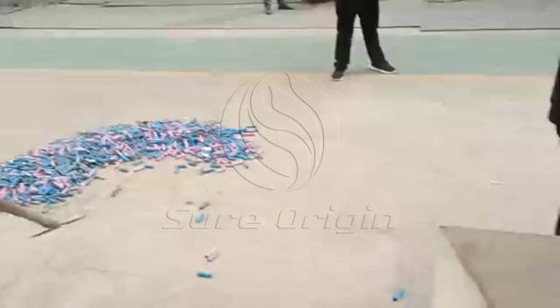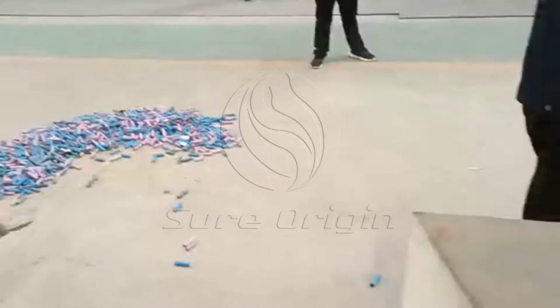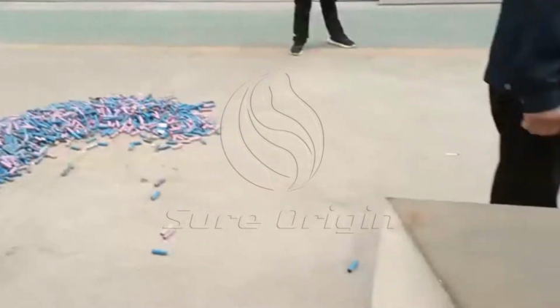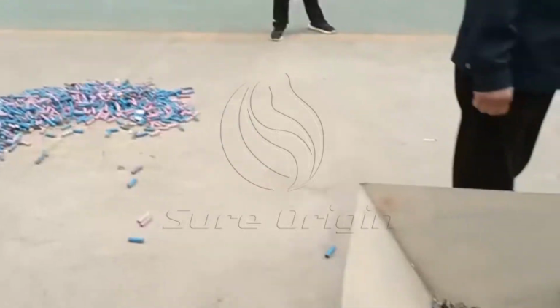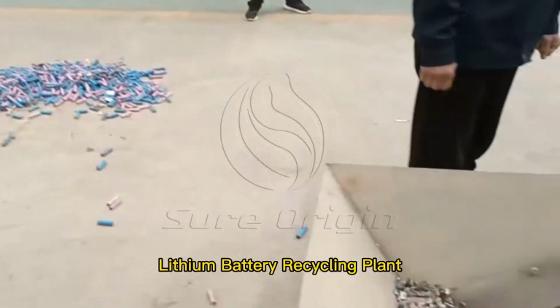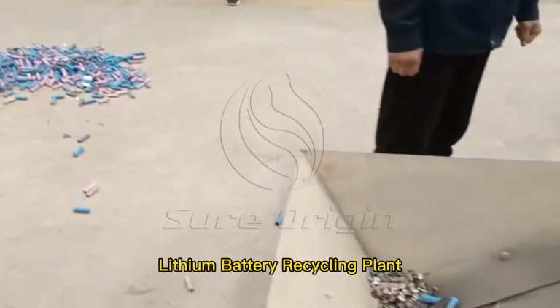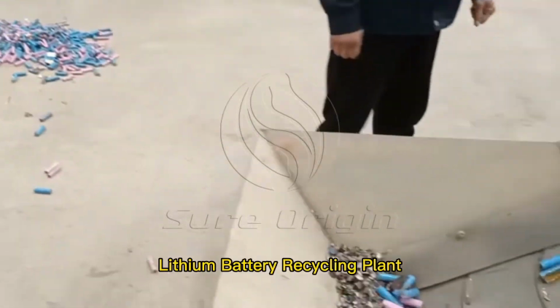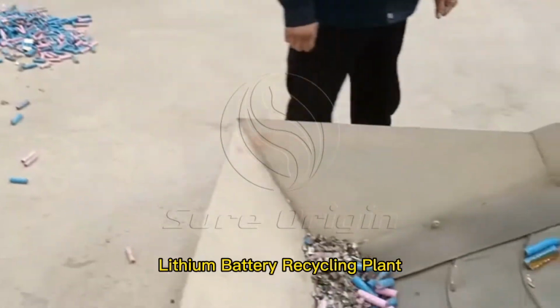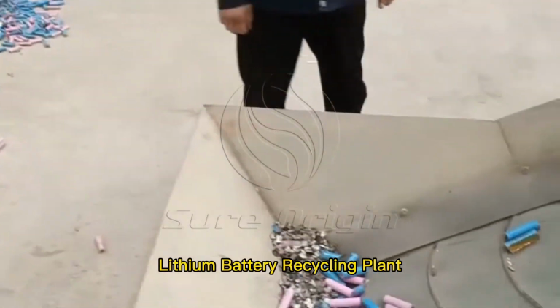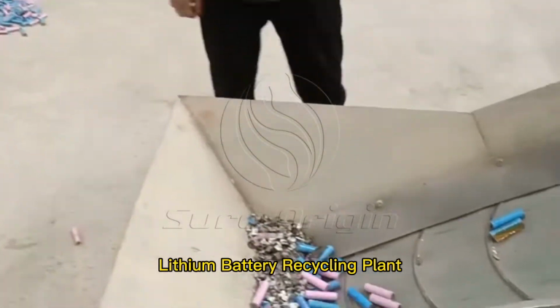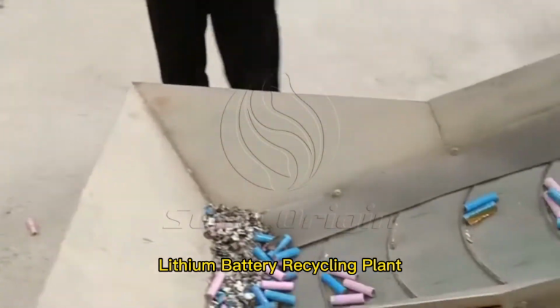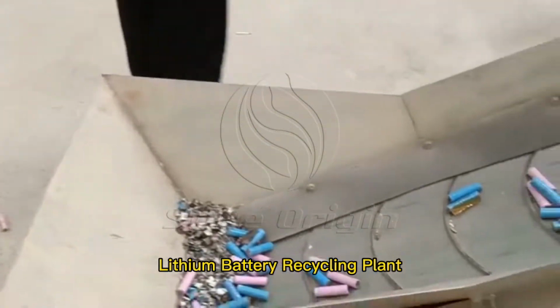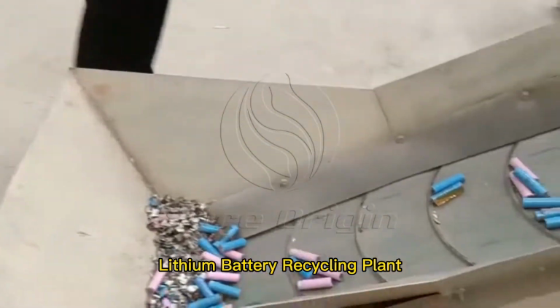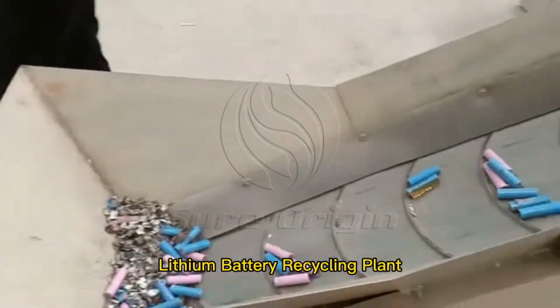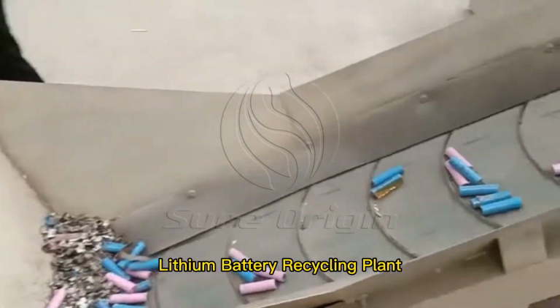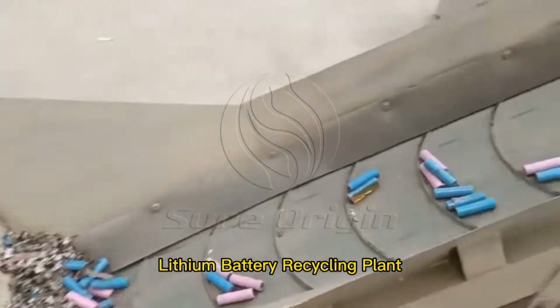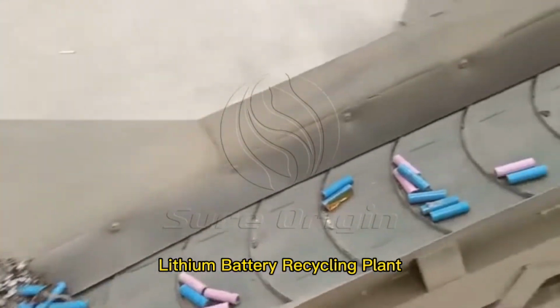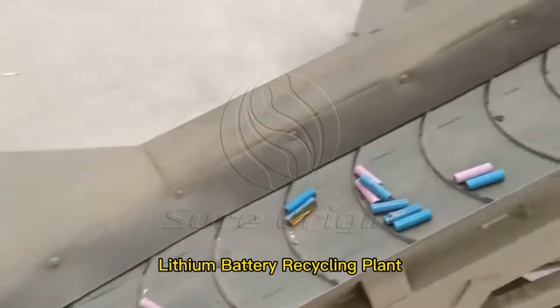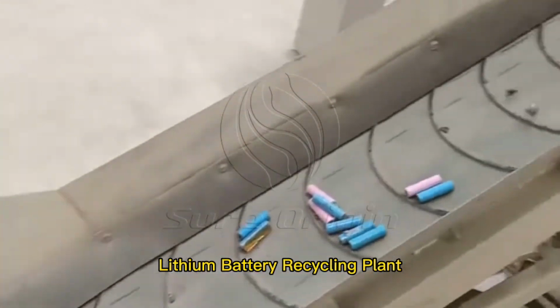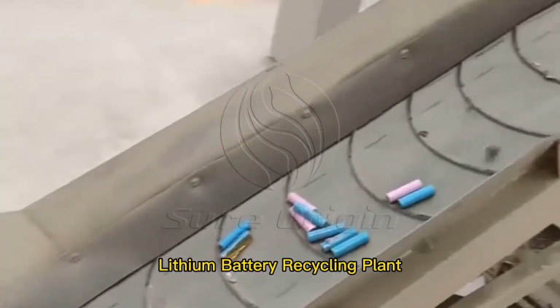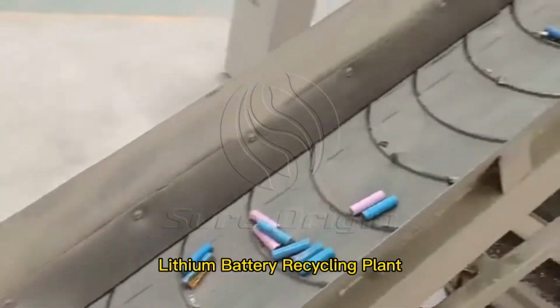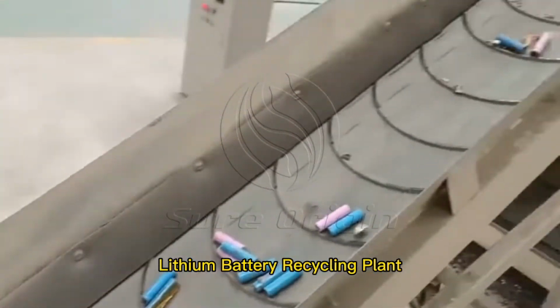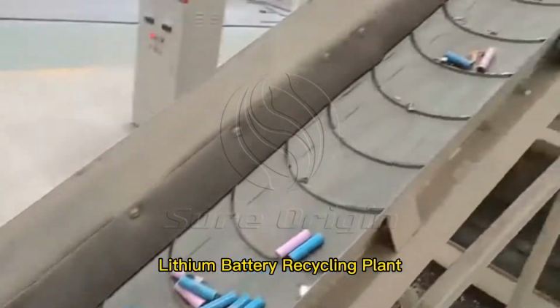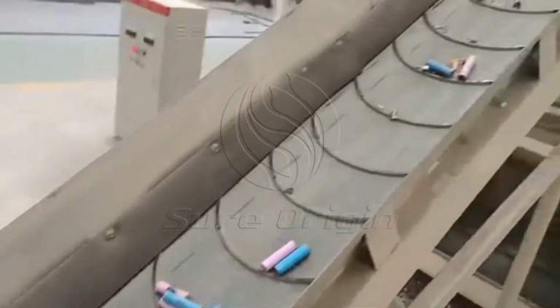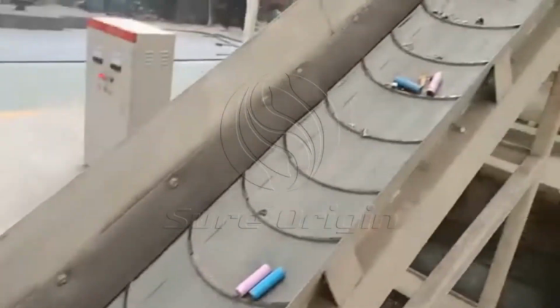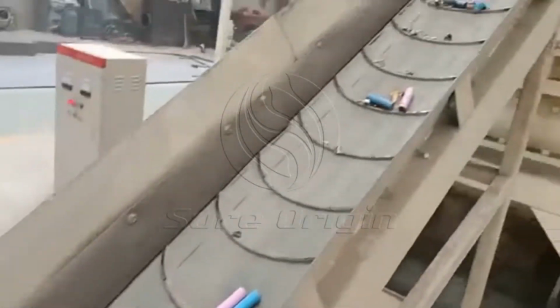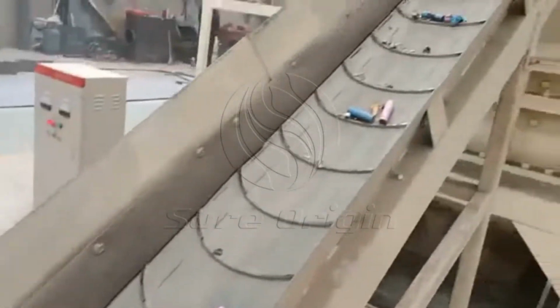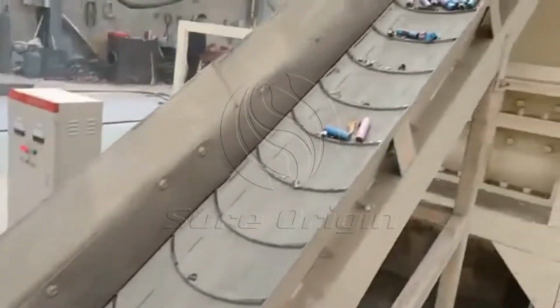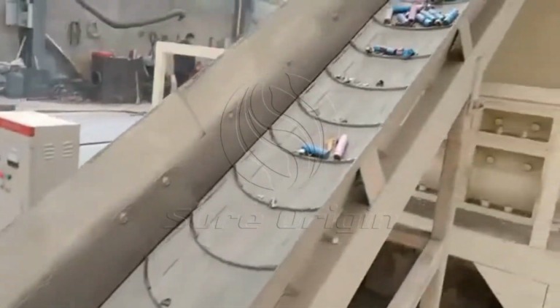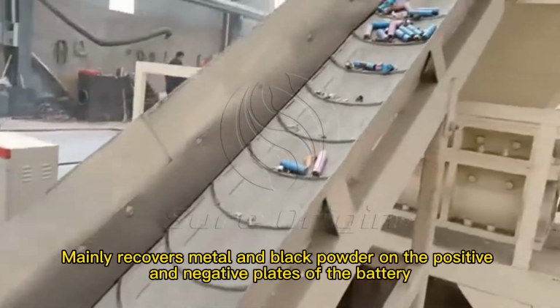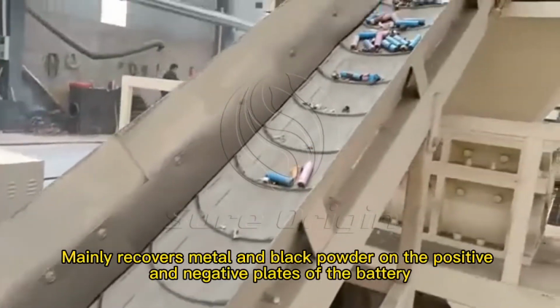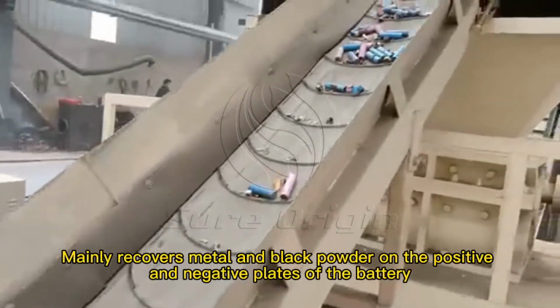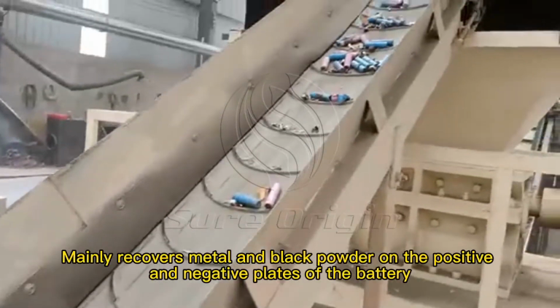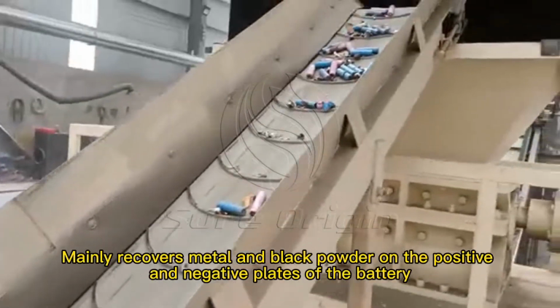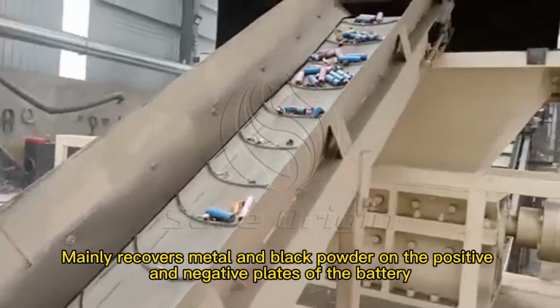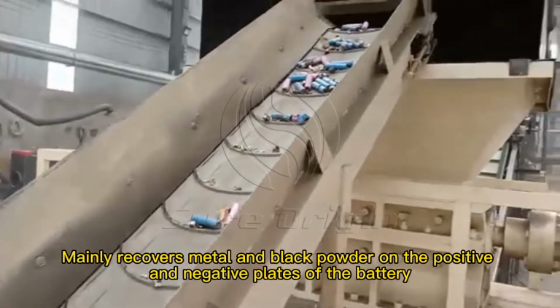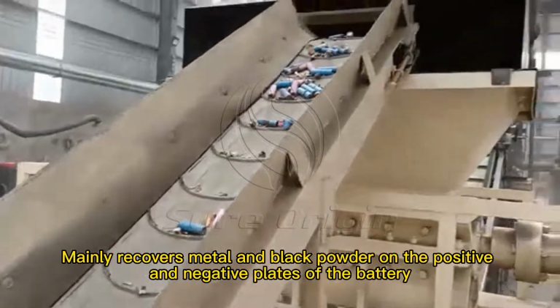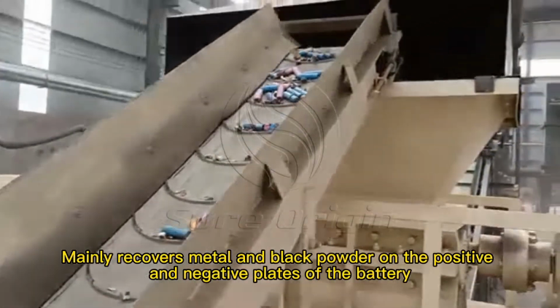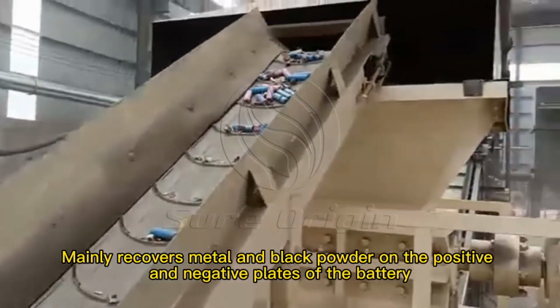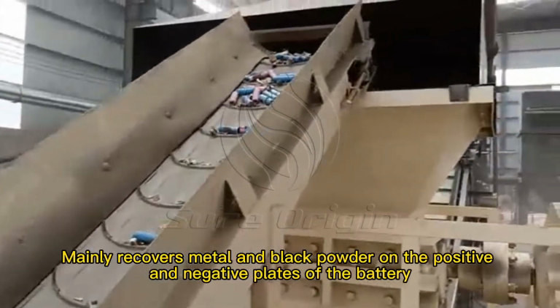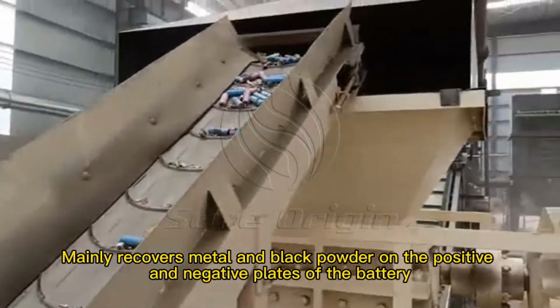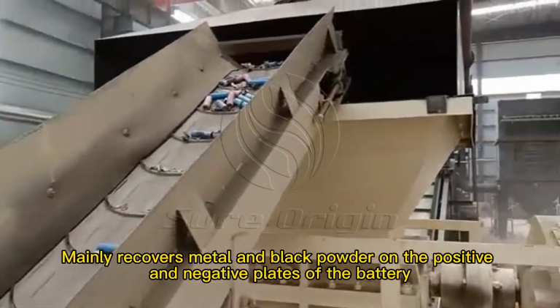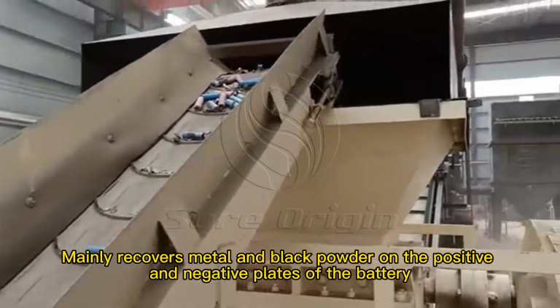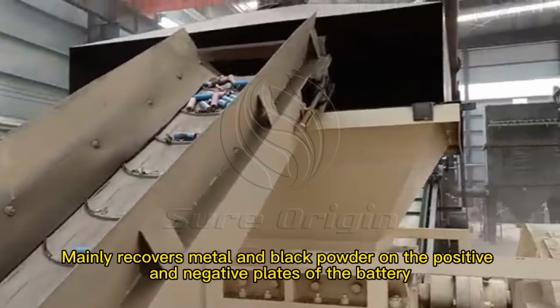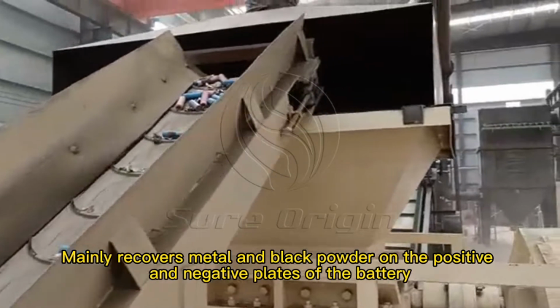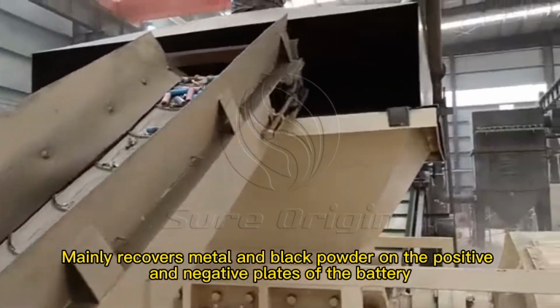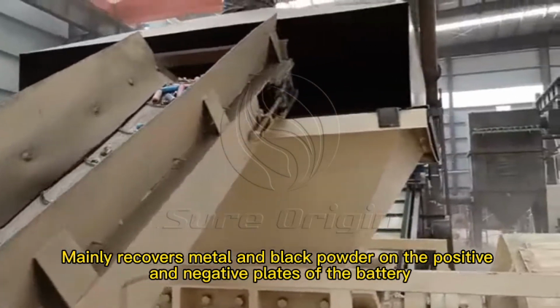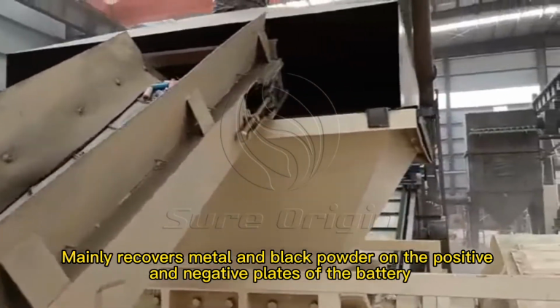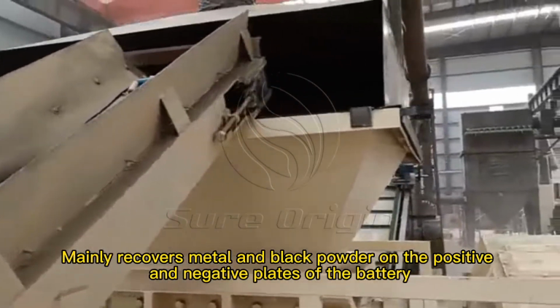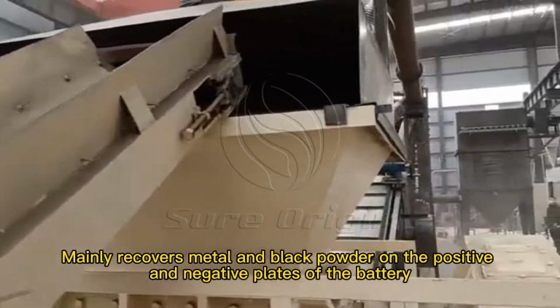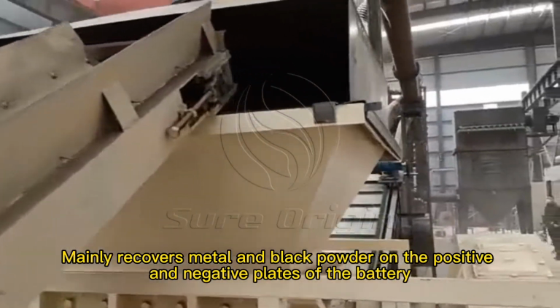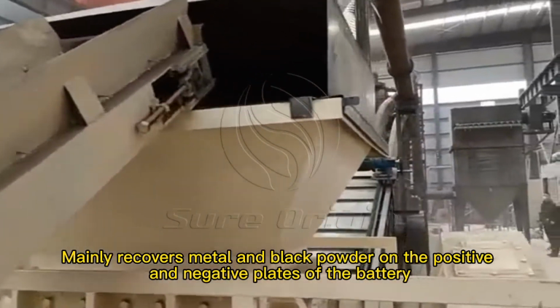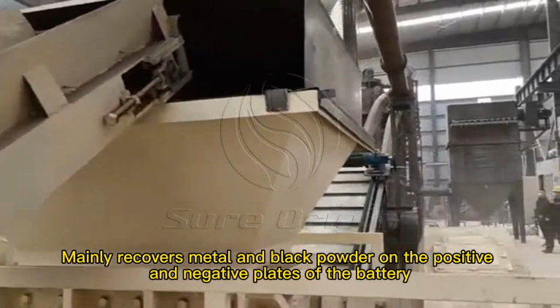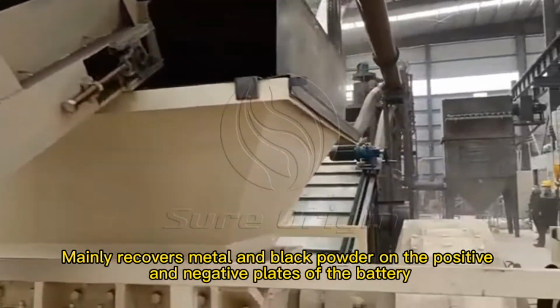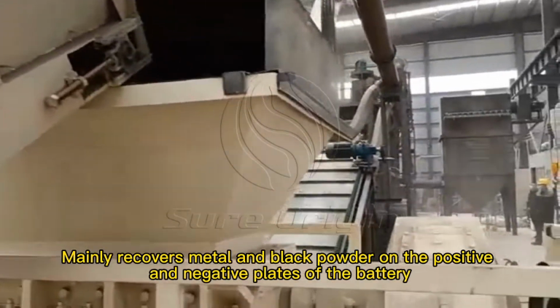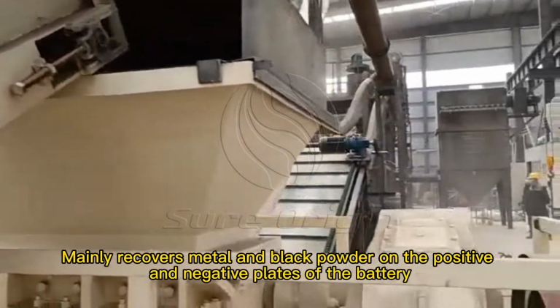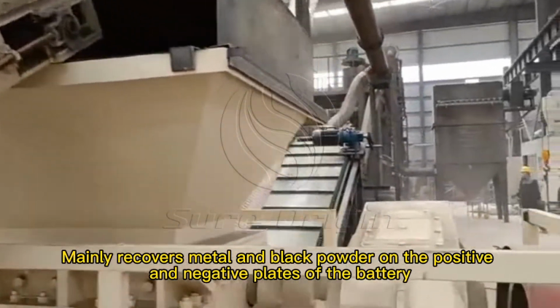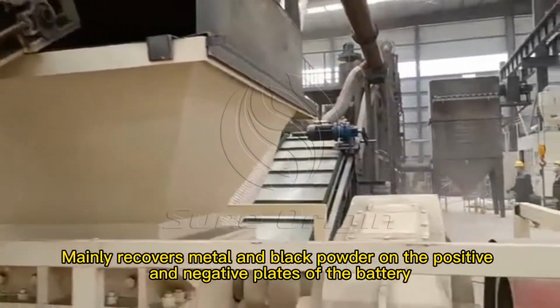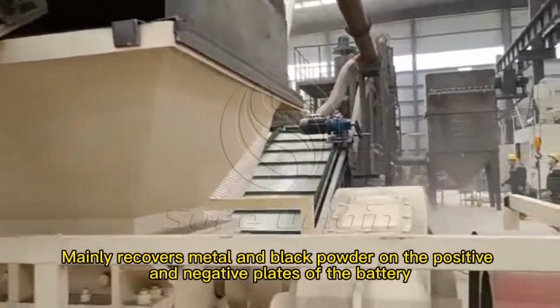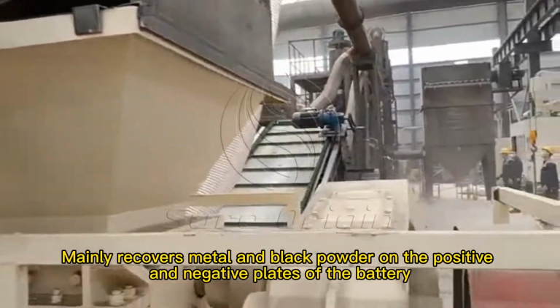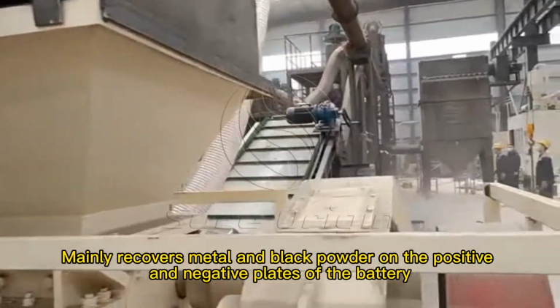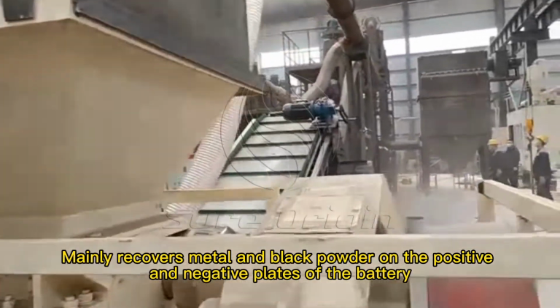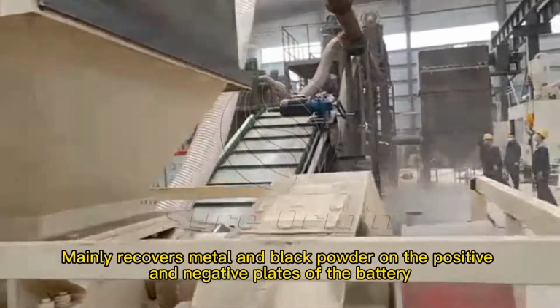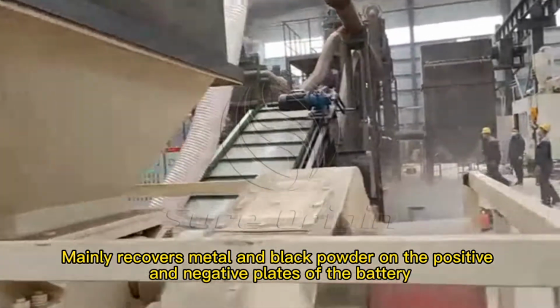Lithium Battery Recycling Plant. It mainly recovers metal and black powder on the positive and negative plates of the battery.